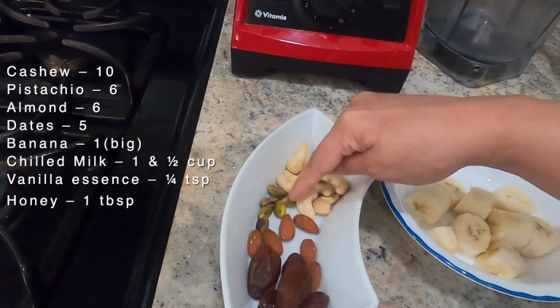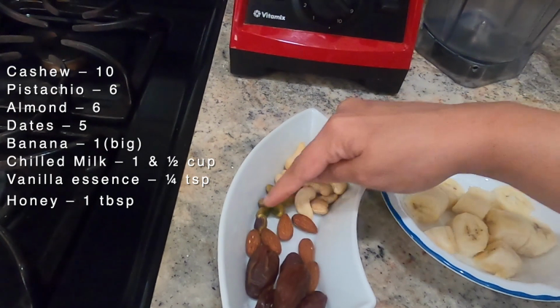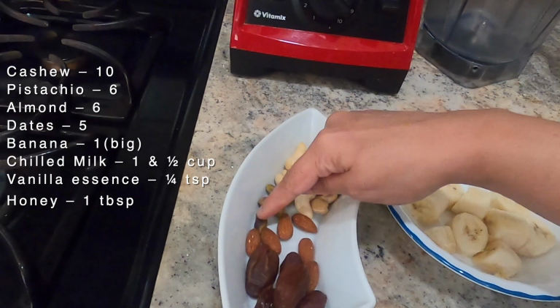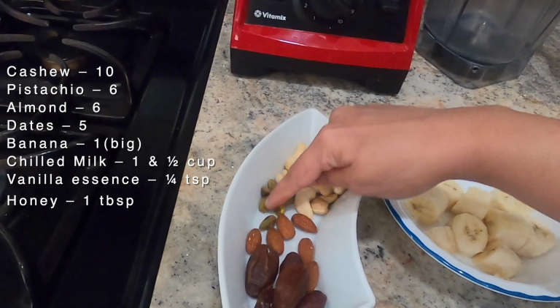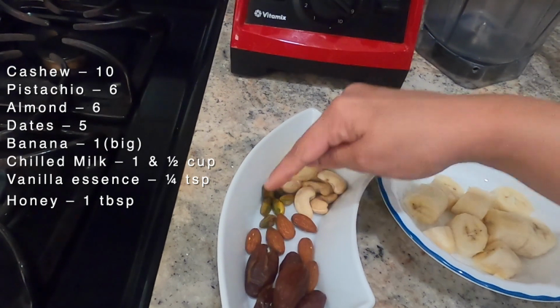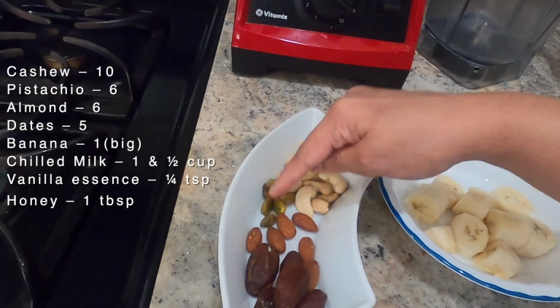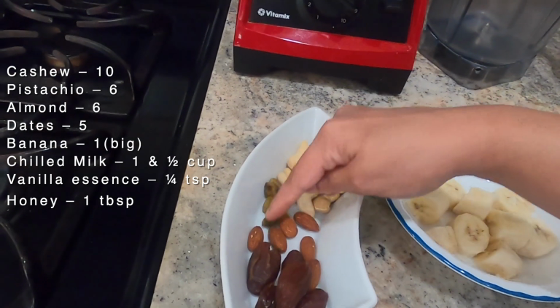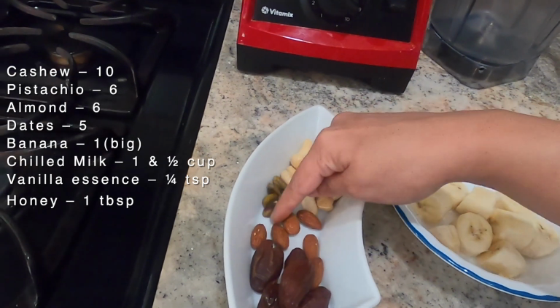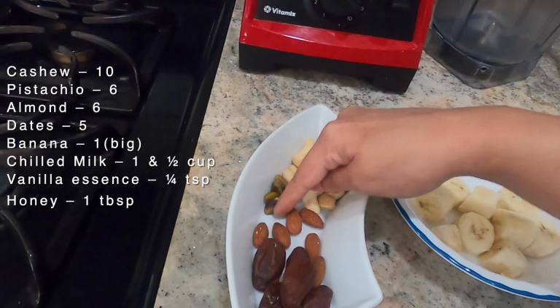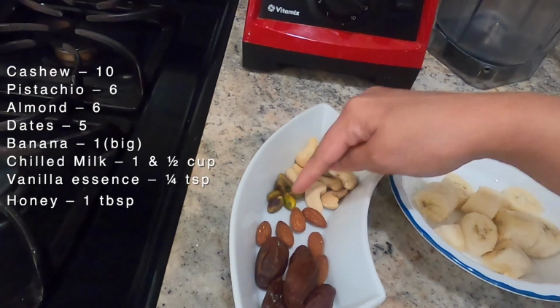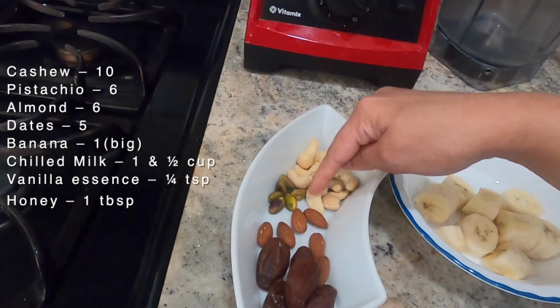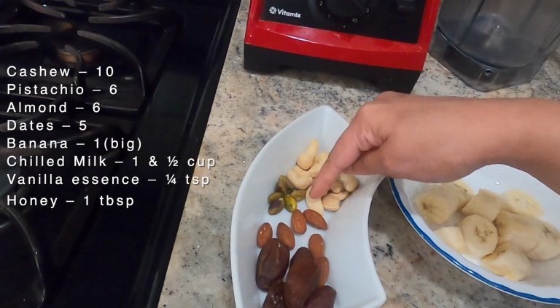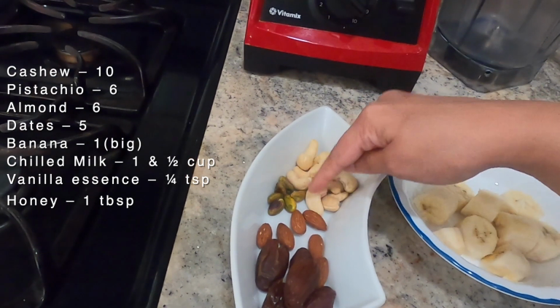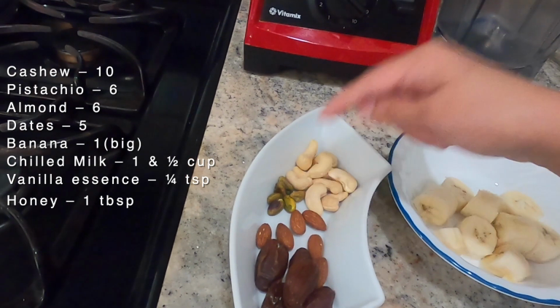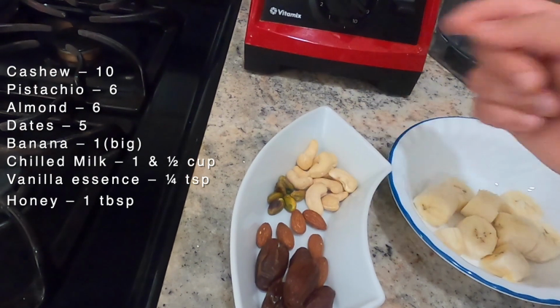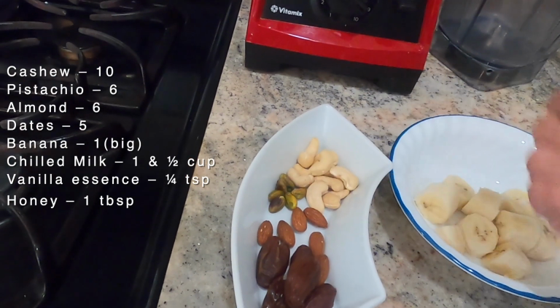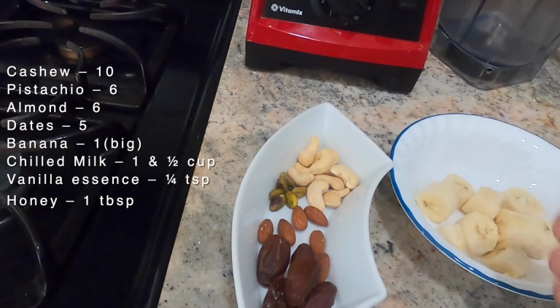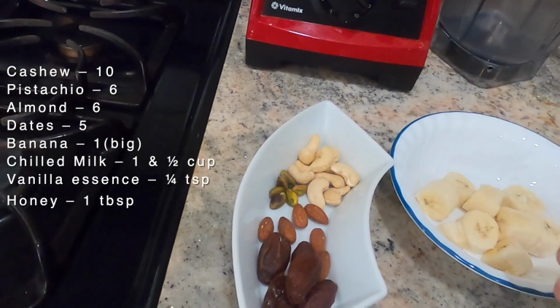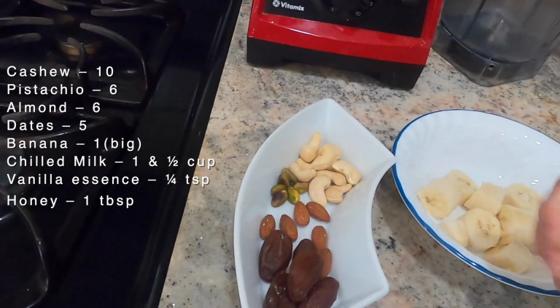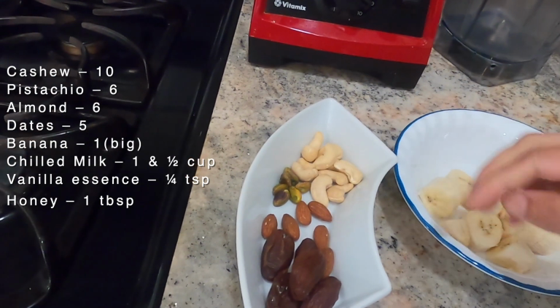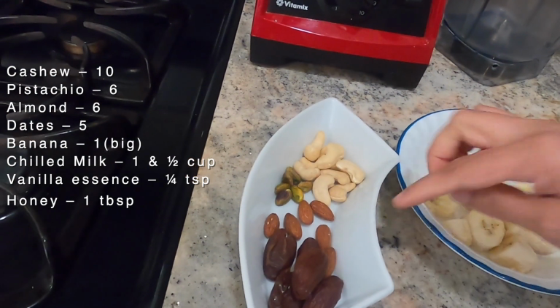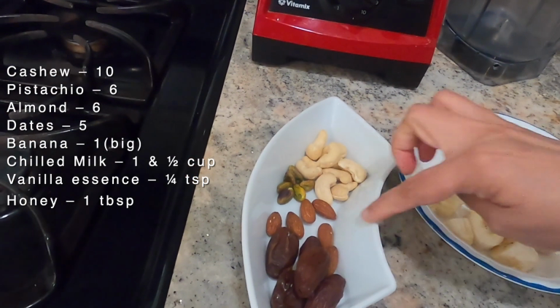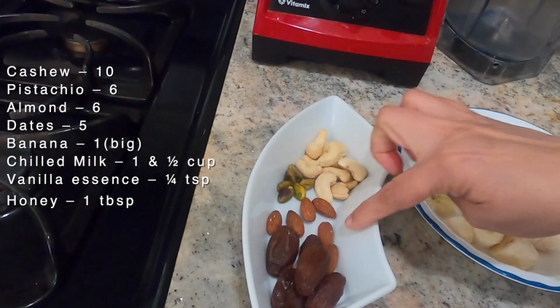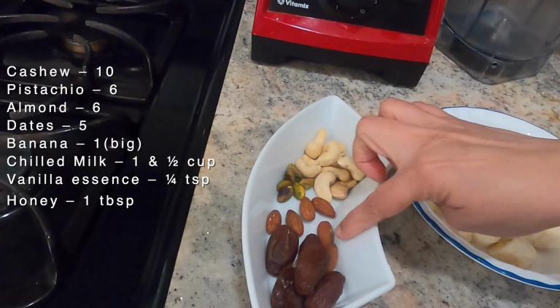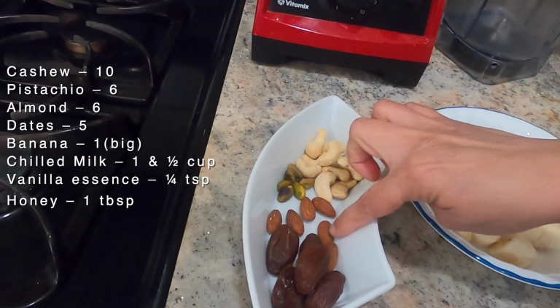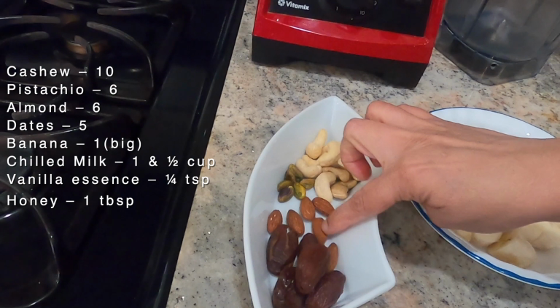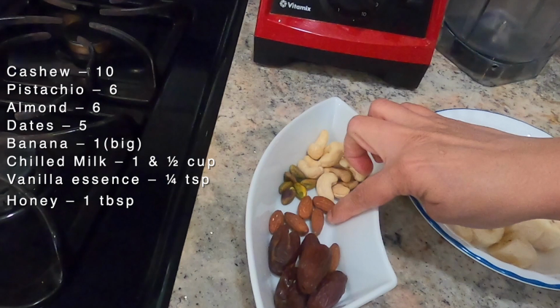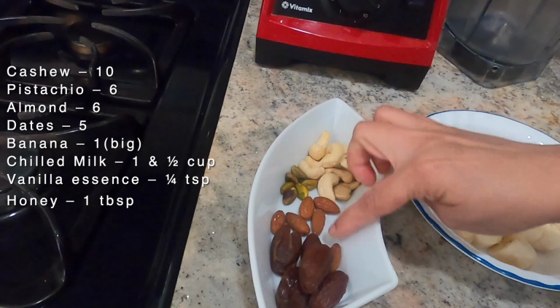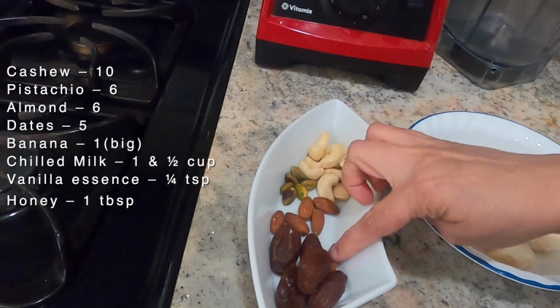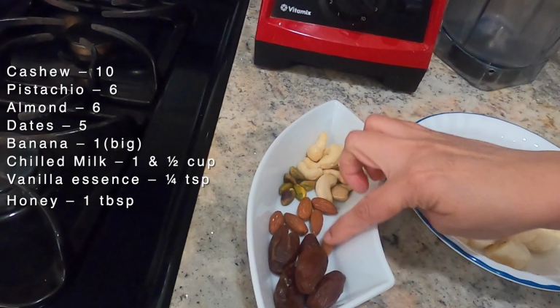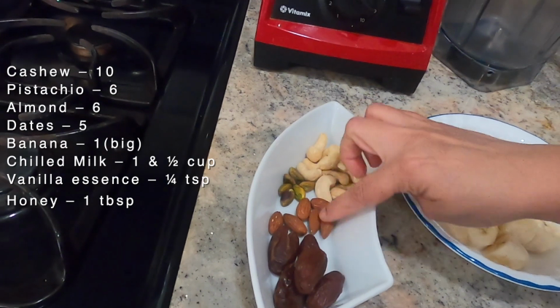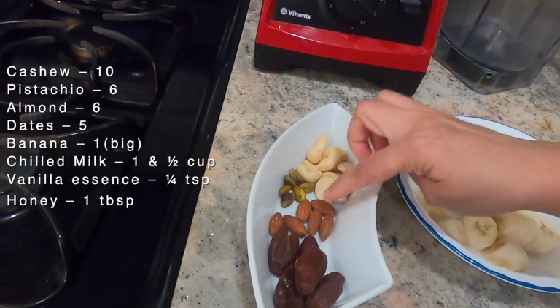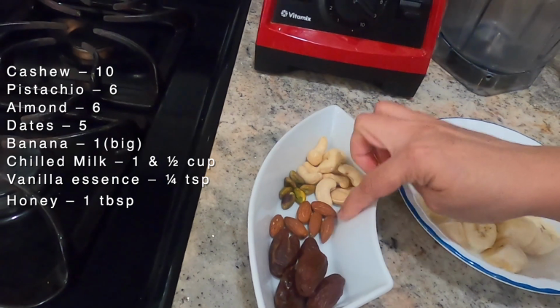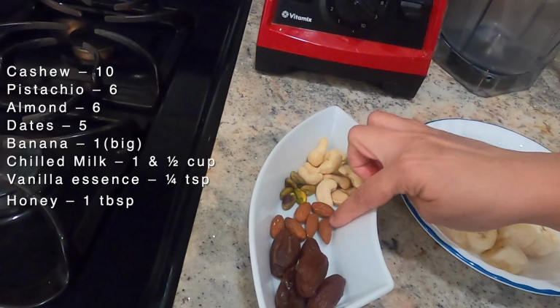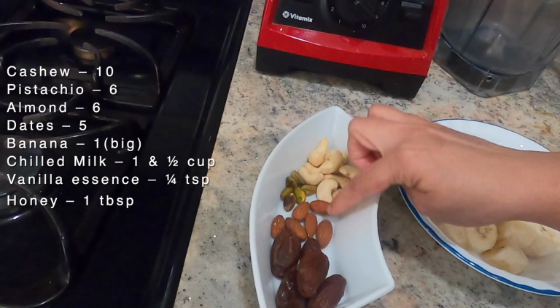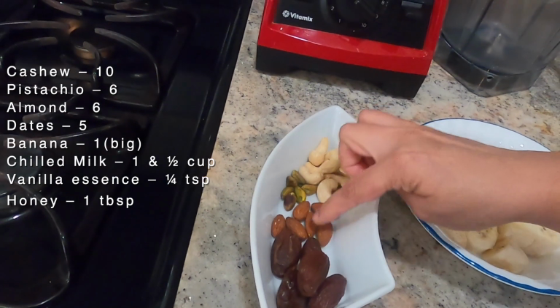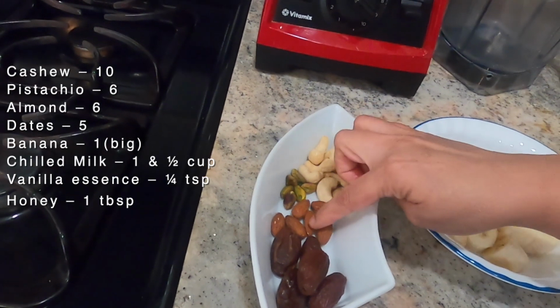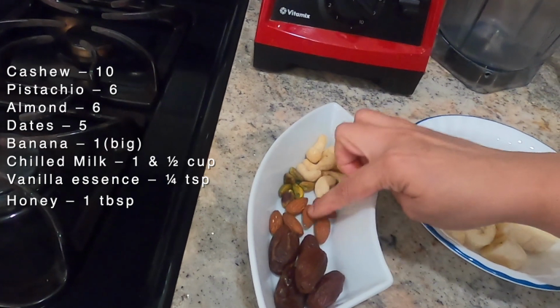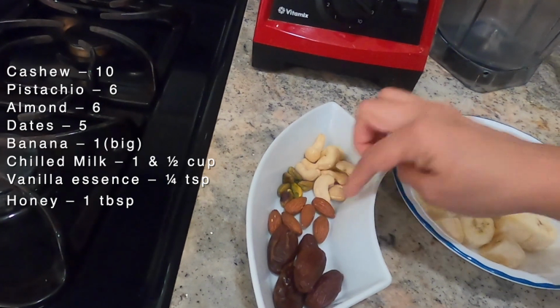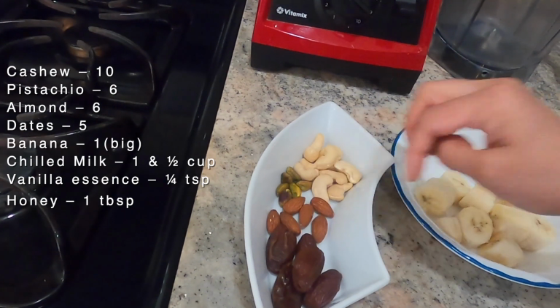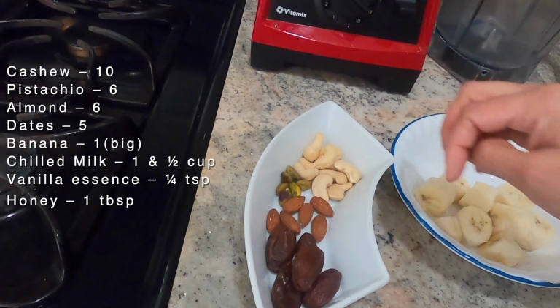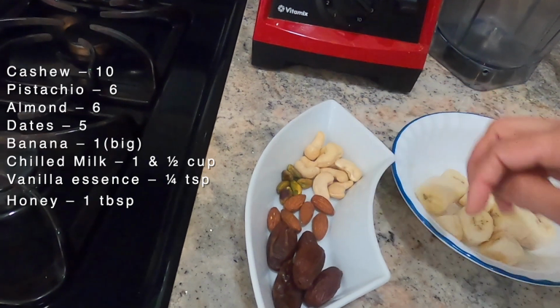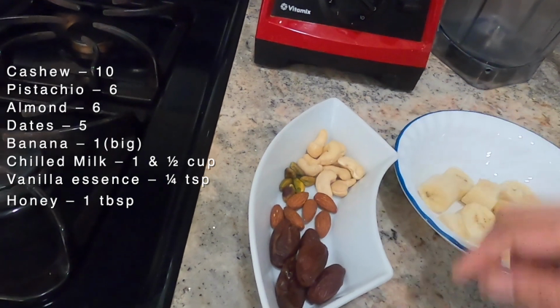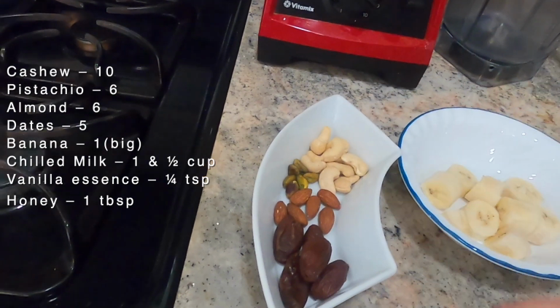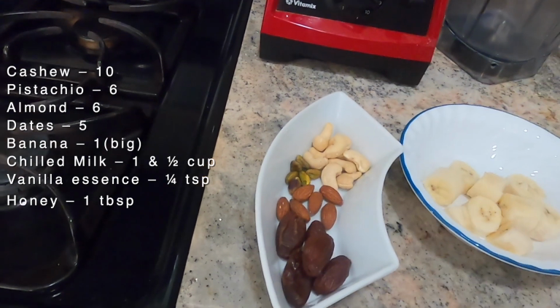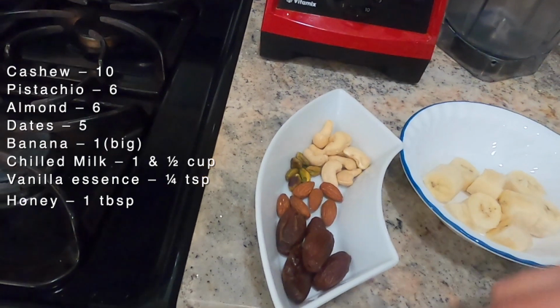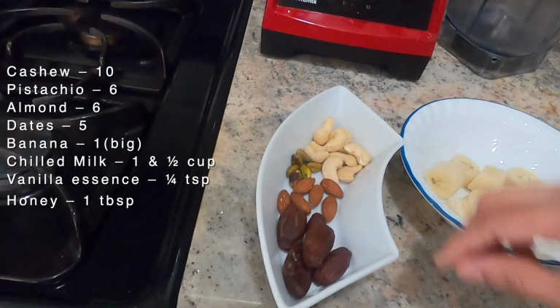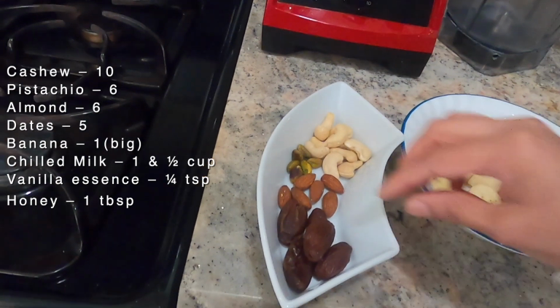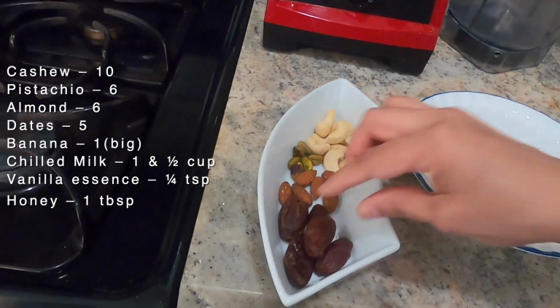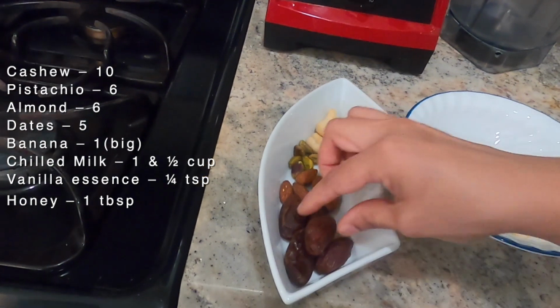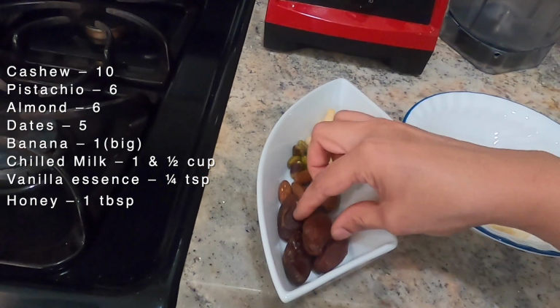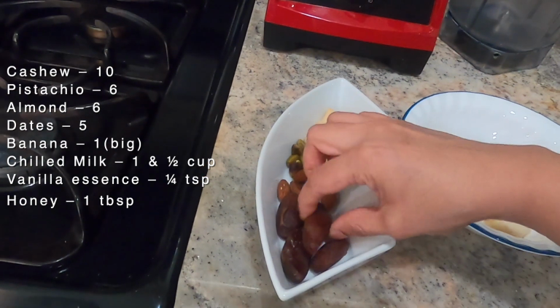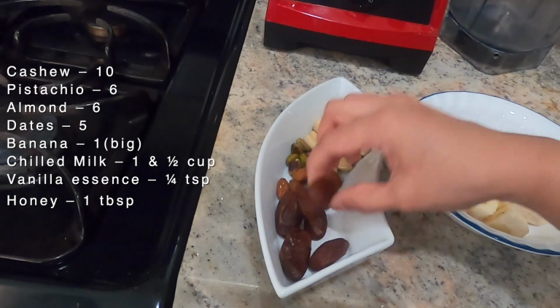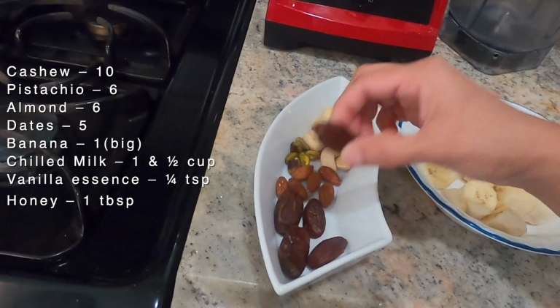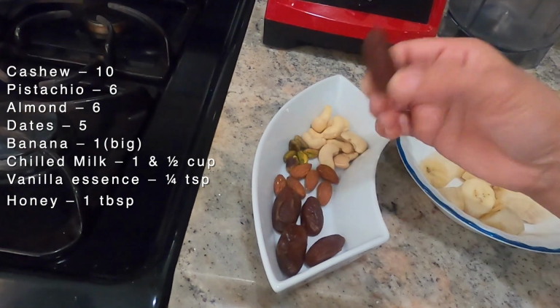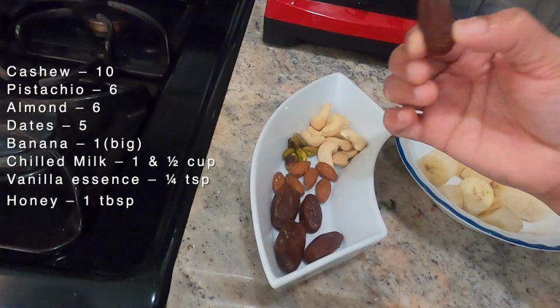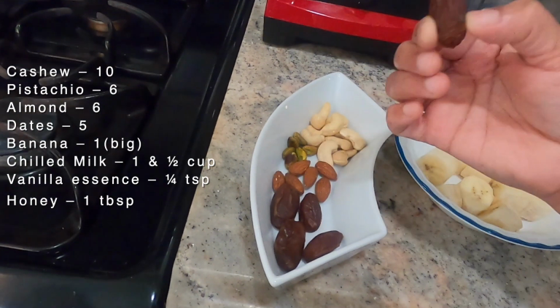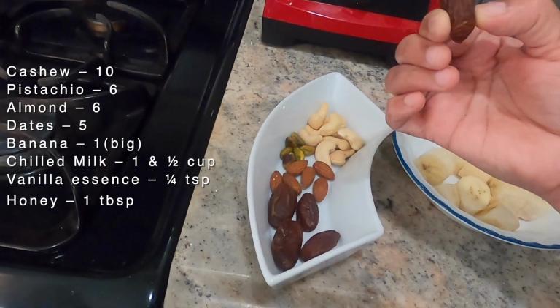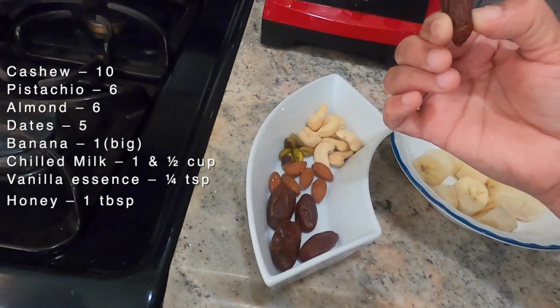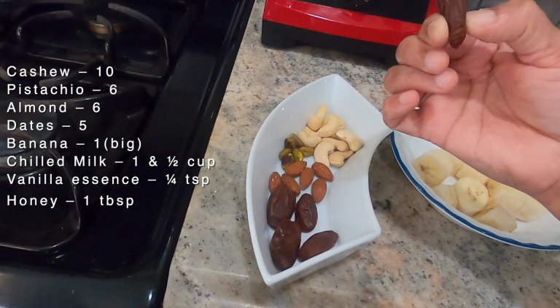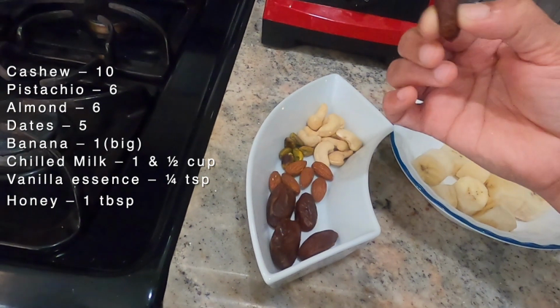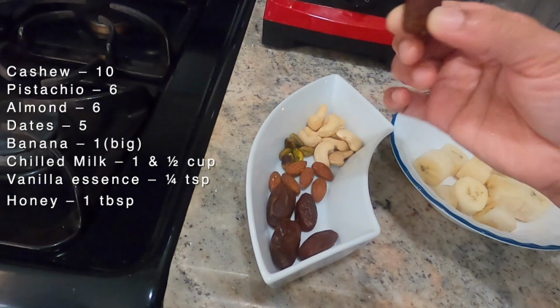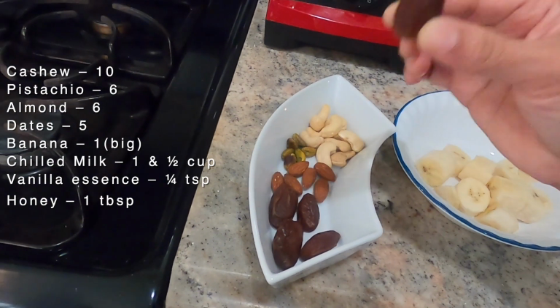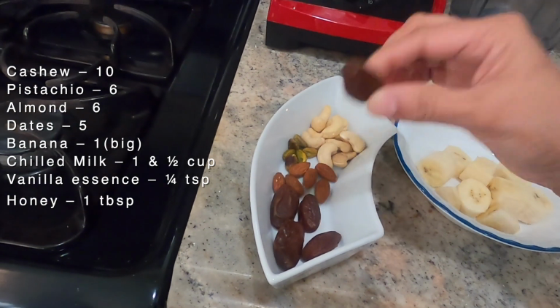Pistachio. Almond badama. This is one of the dates.